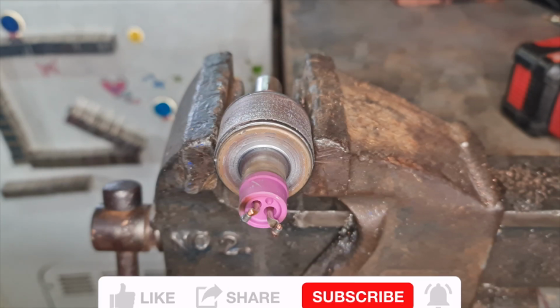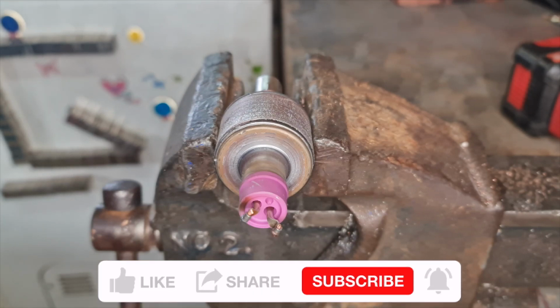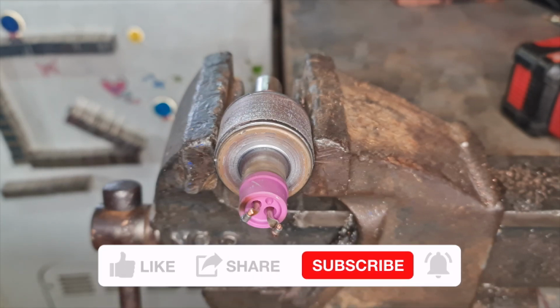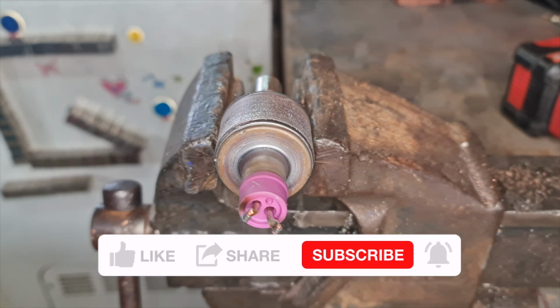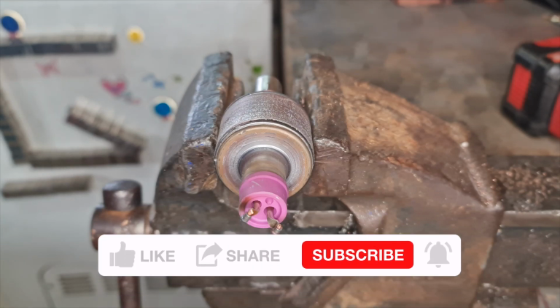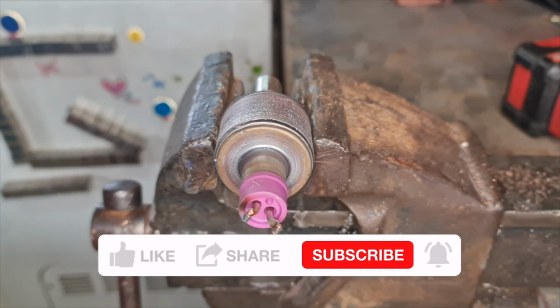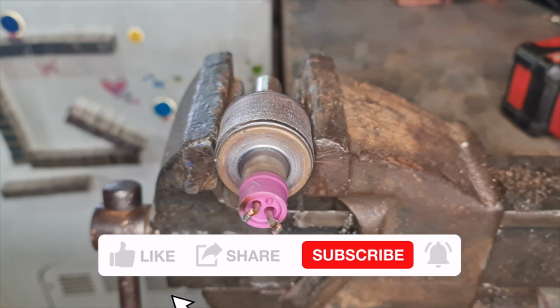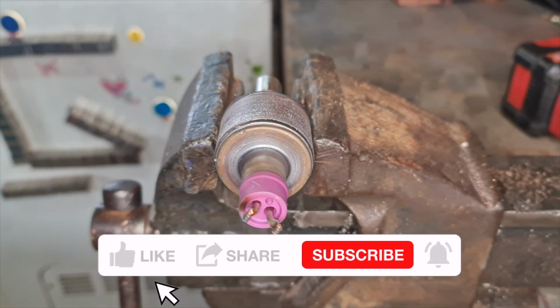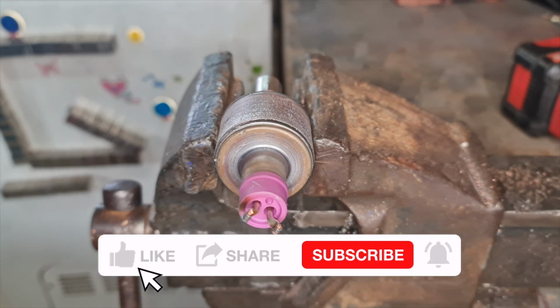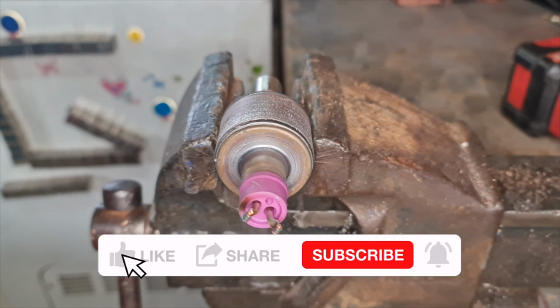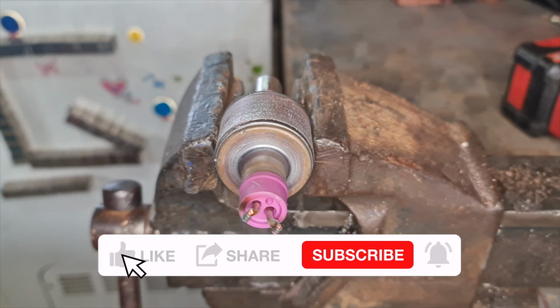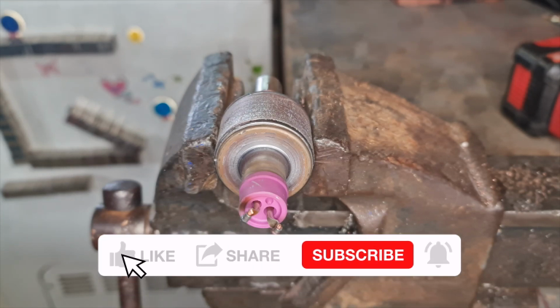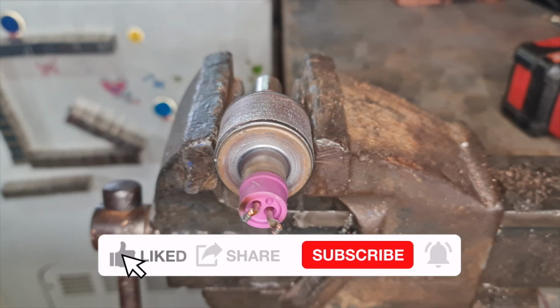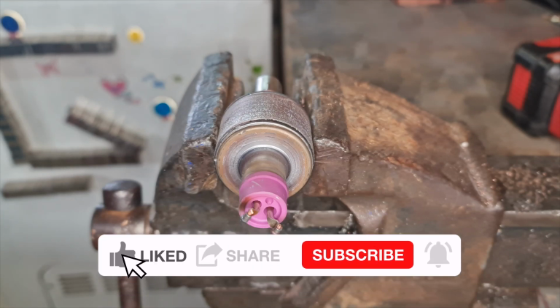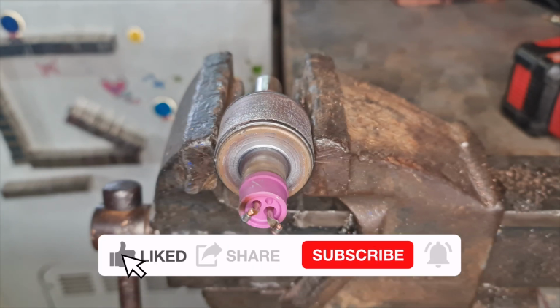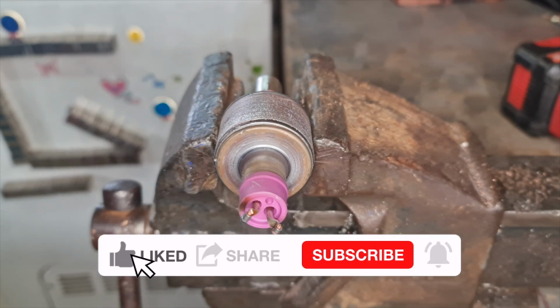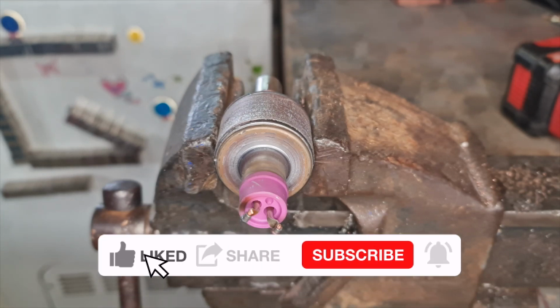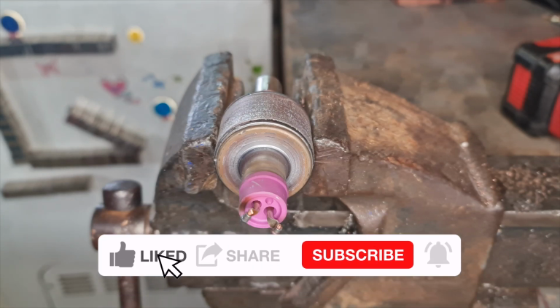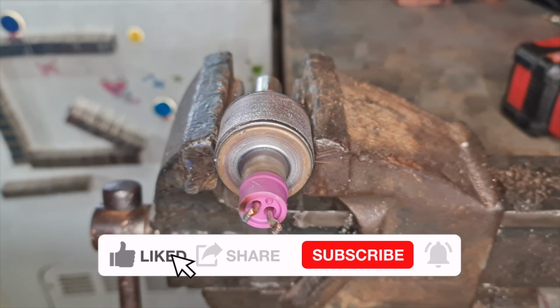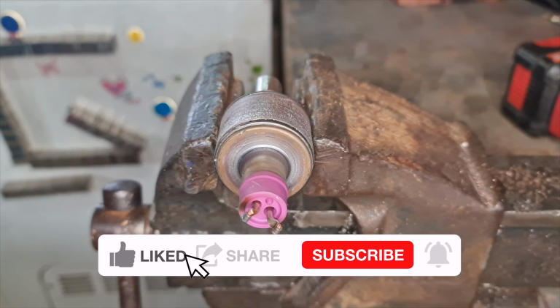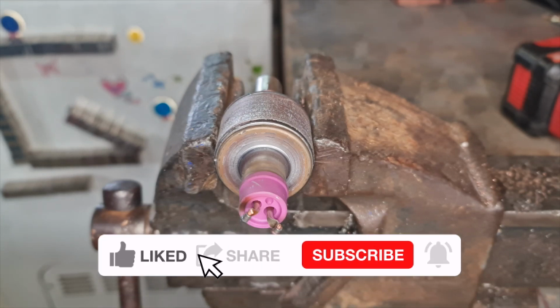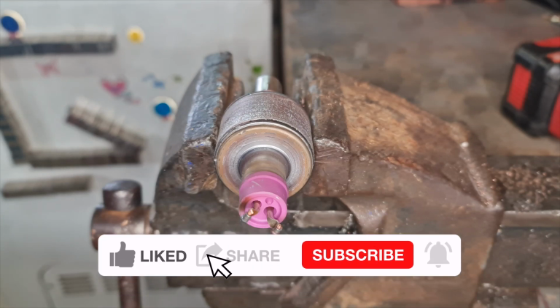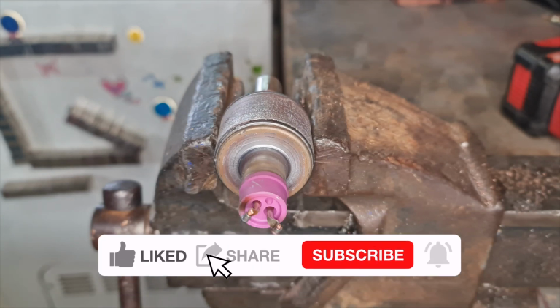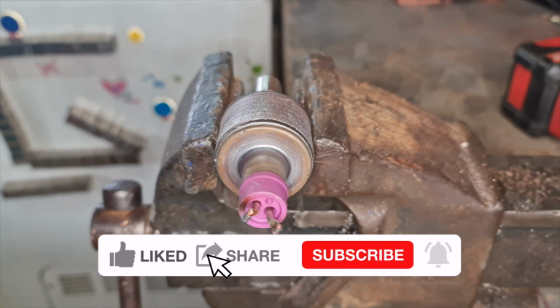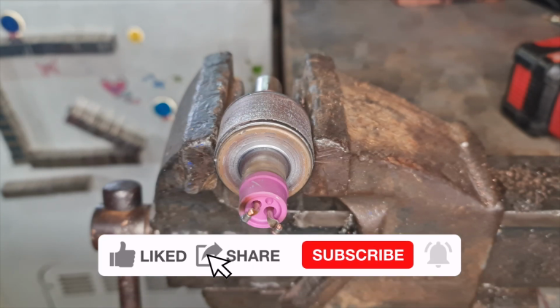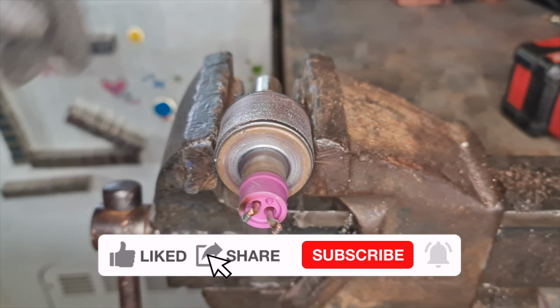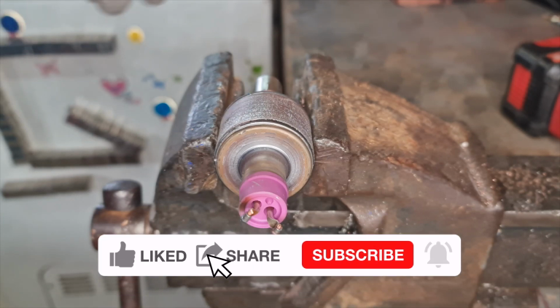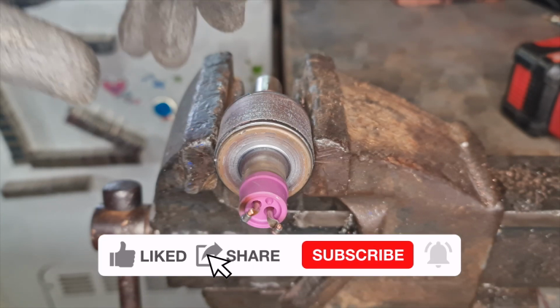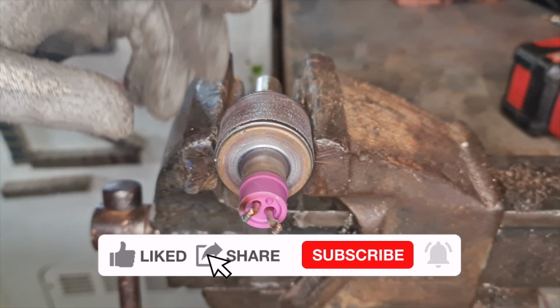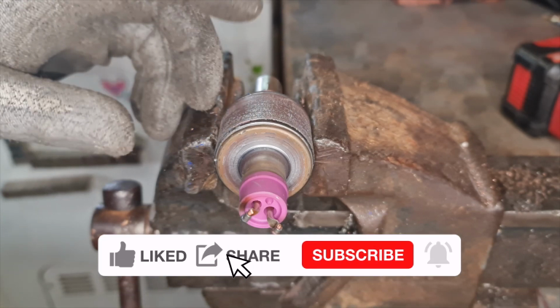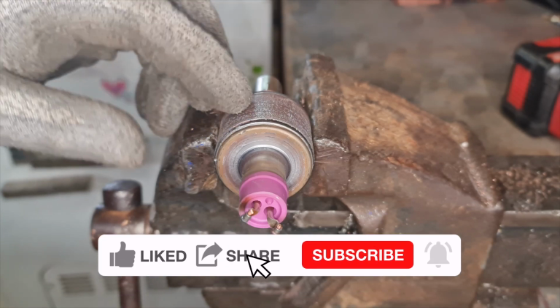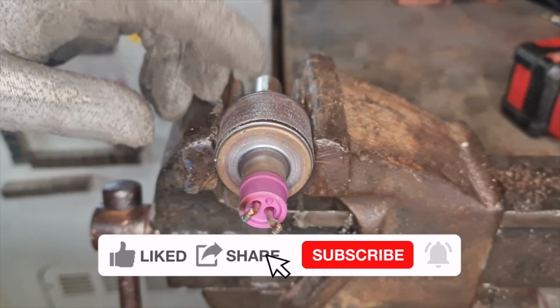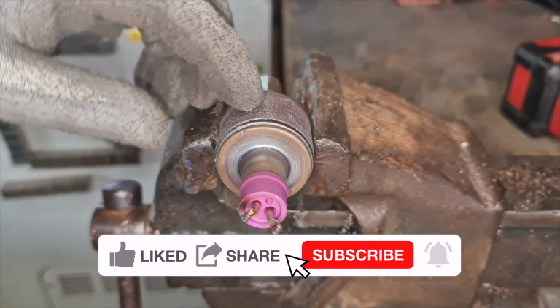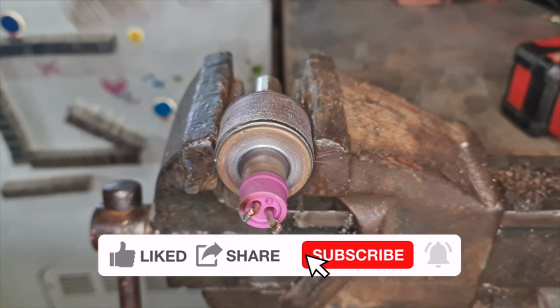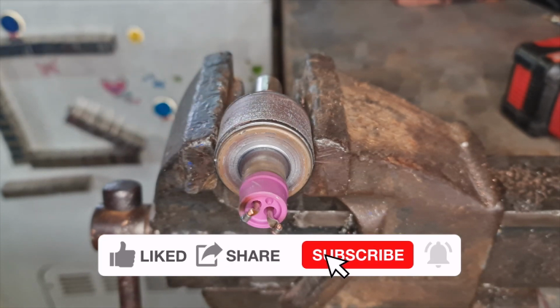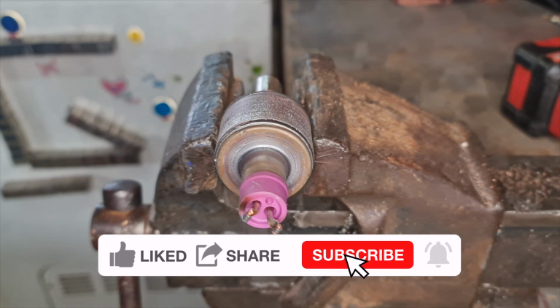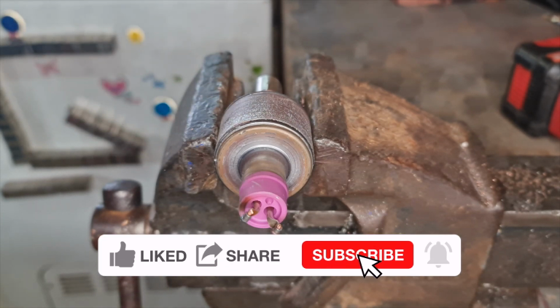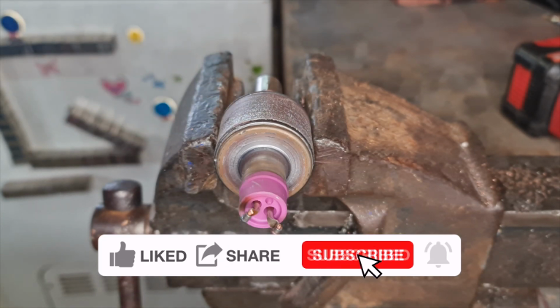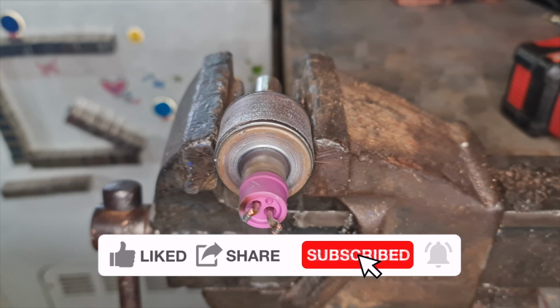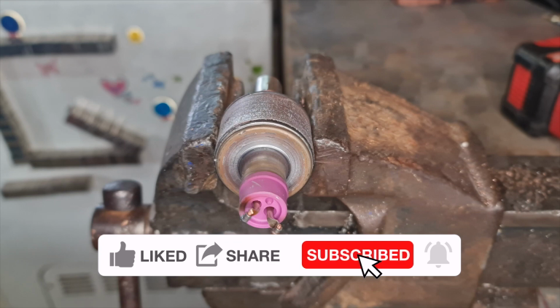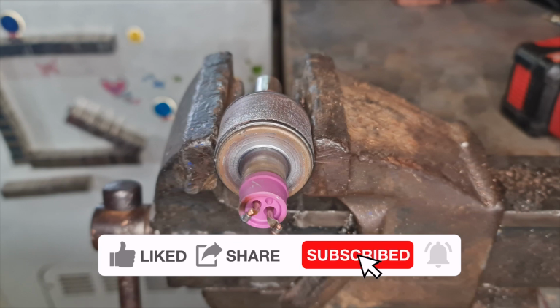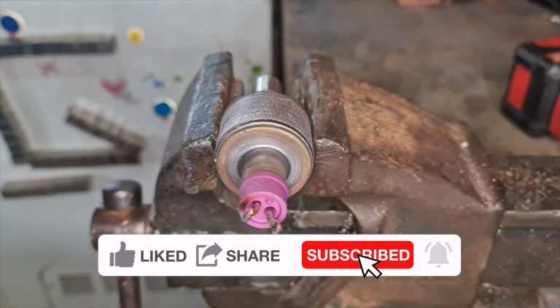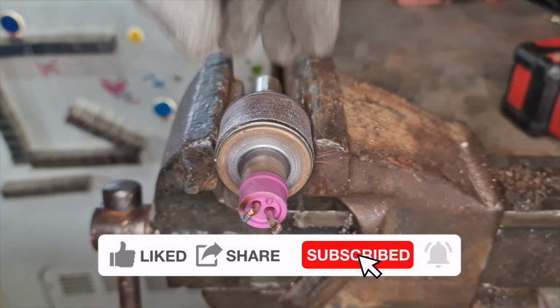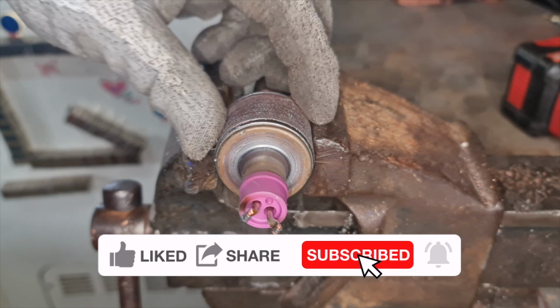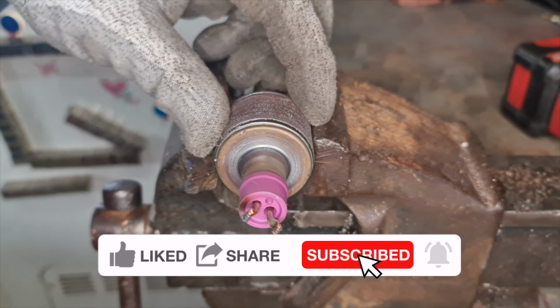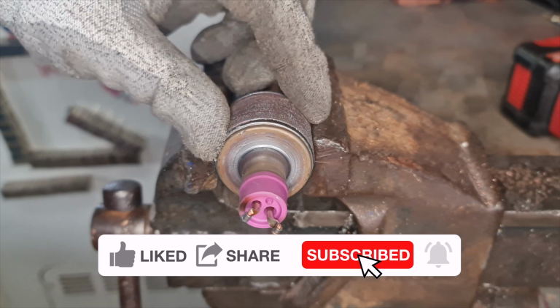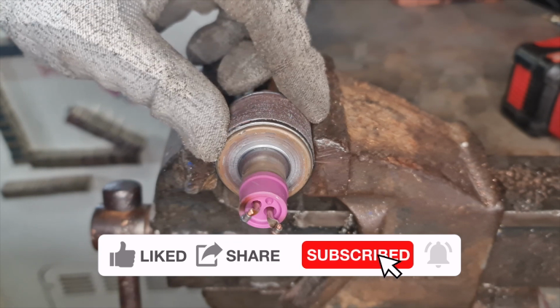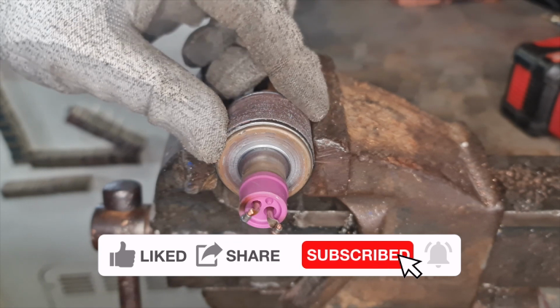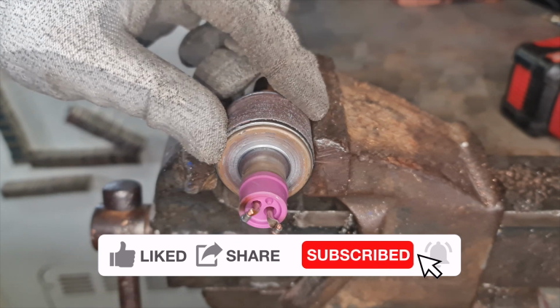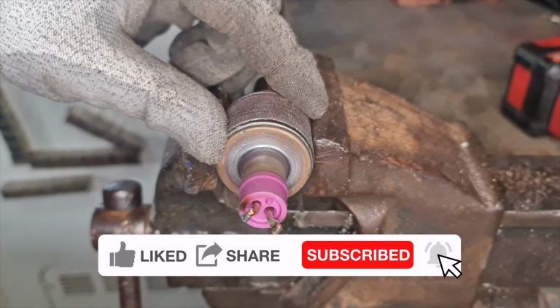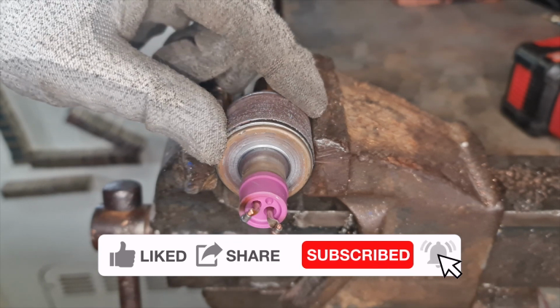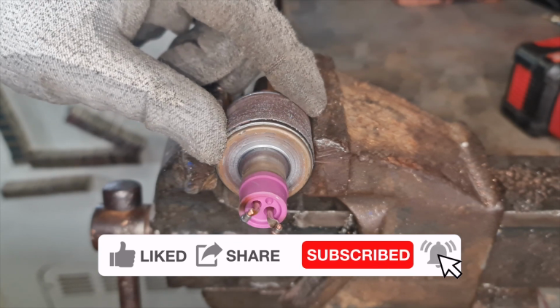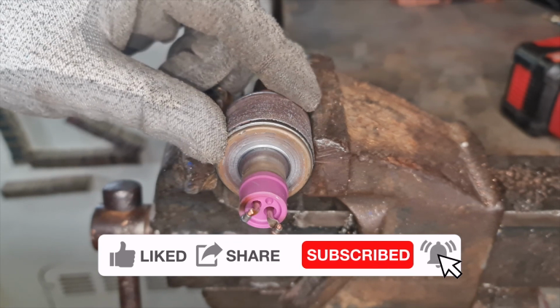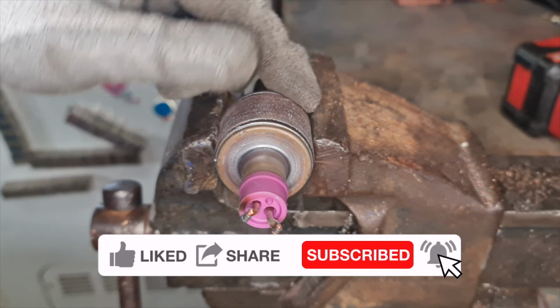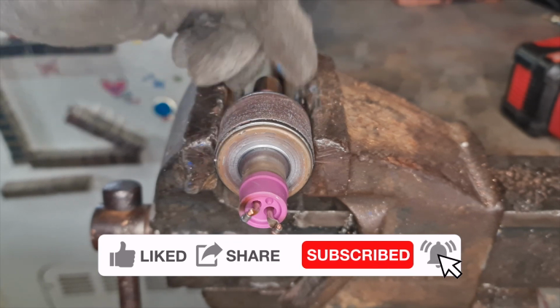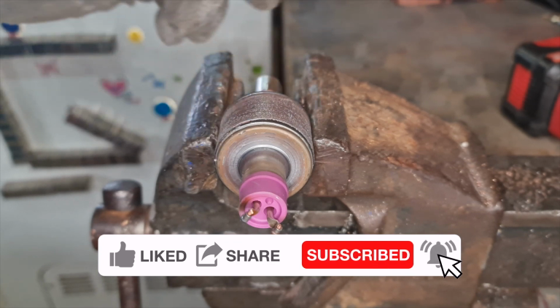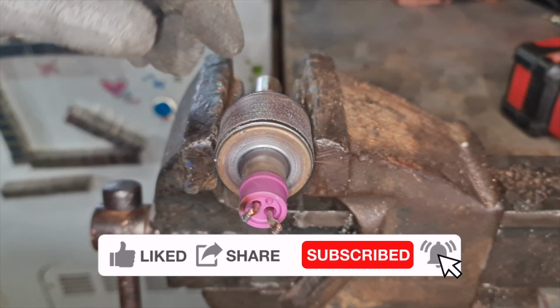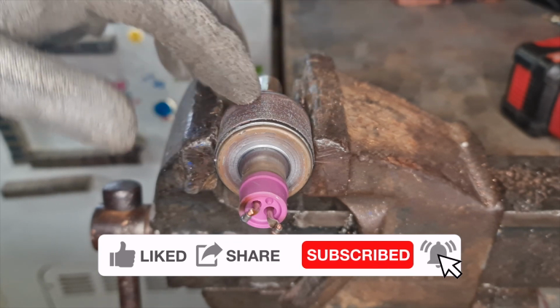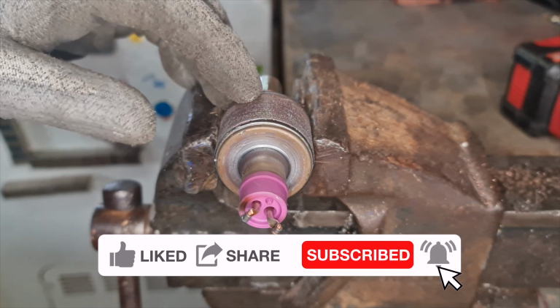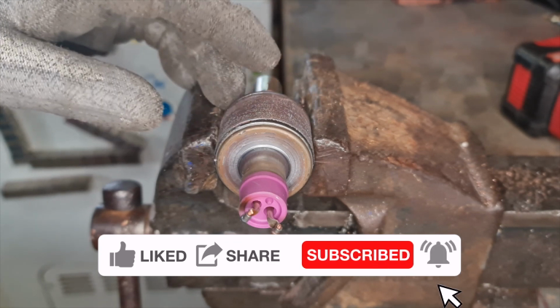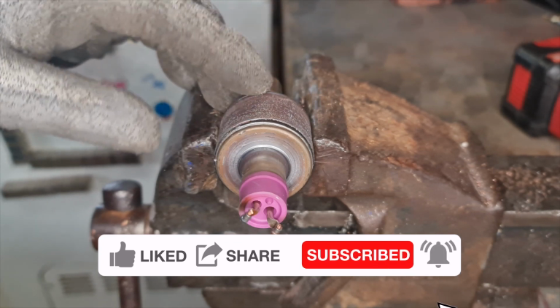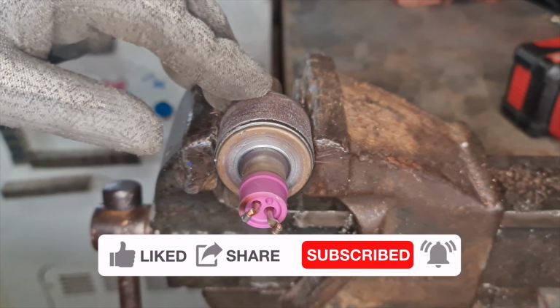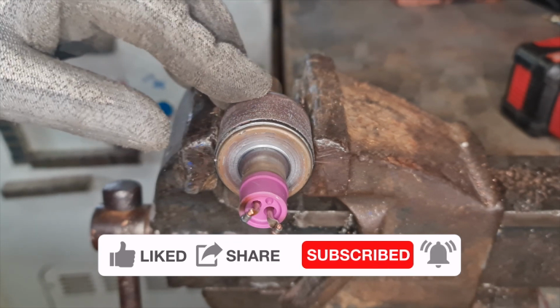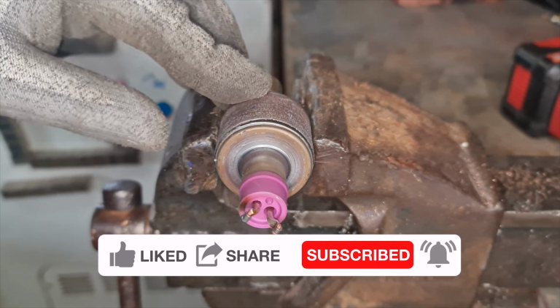Hey Scrappers, welcome to another video. Today we shall be processing these microwave emitters out of microwave magnetrons.